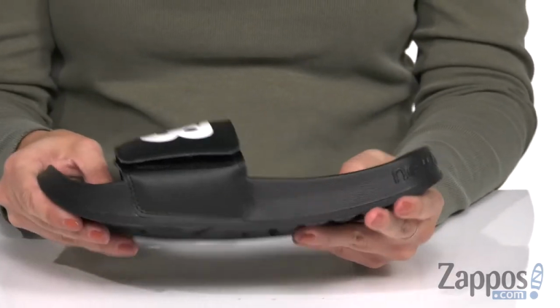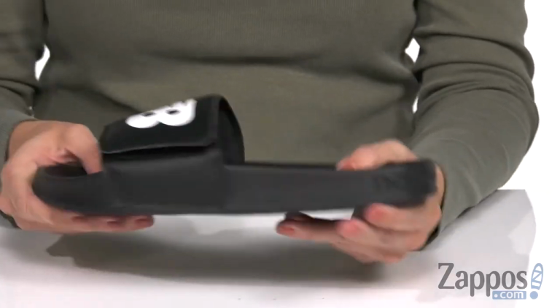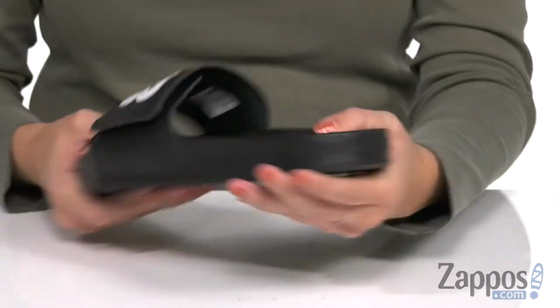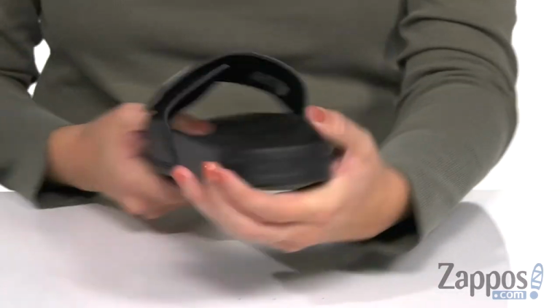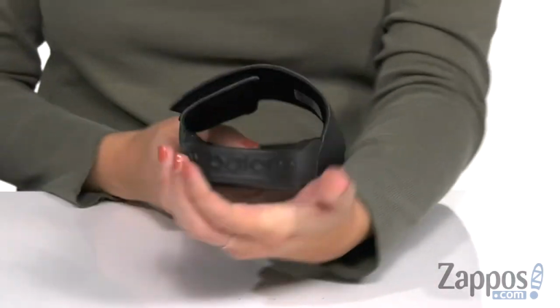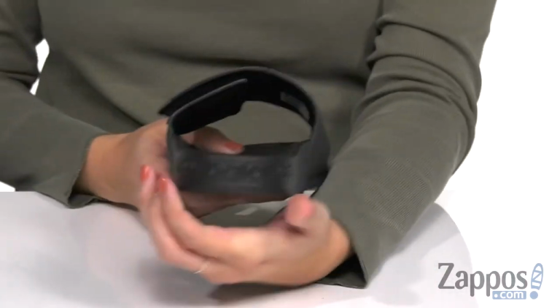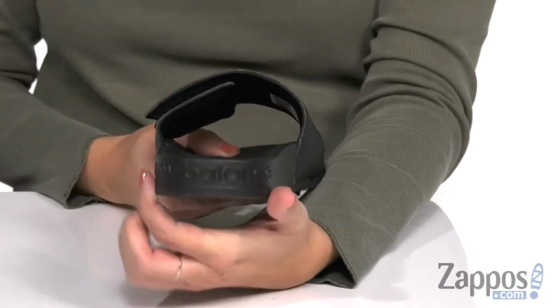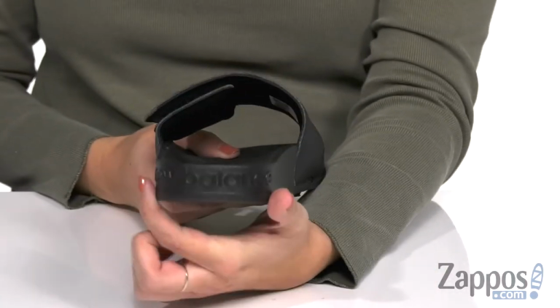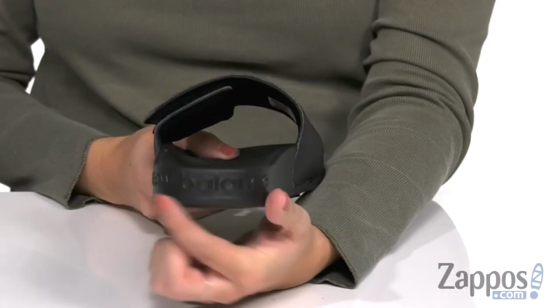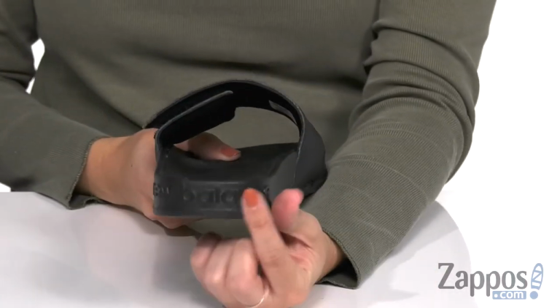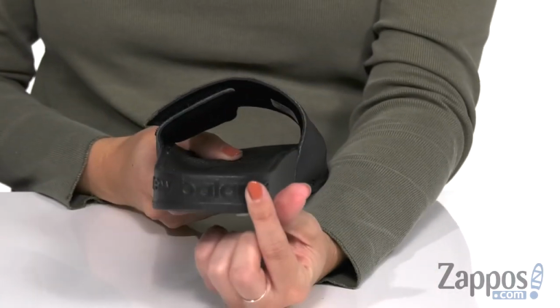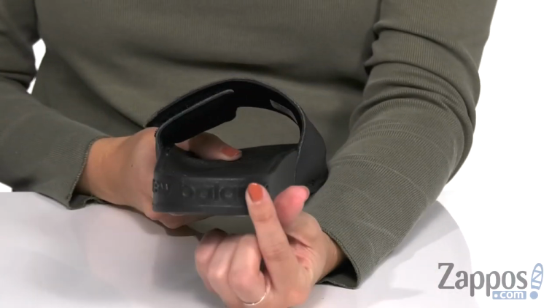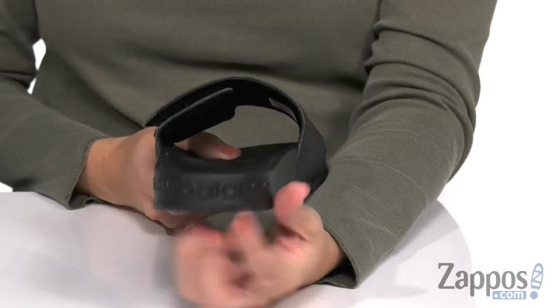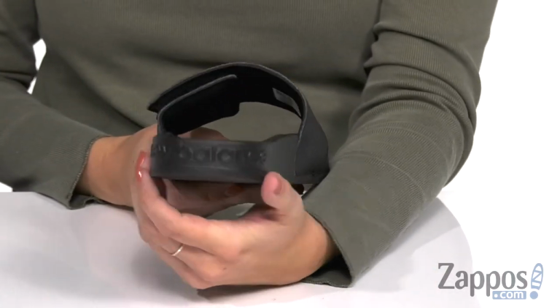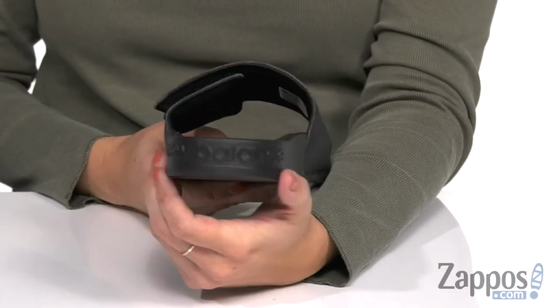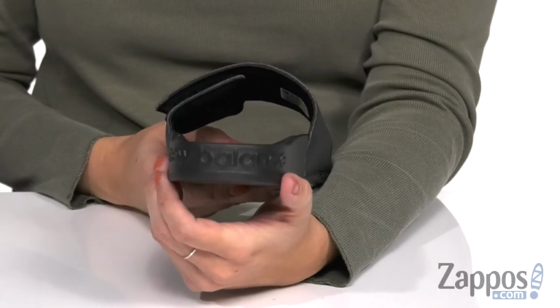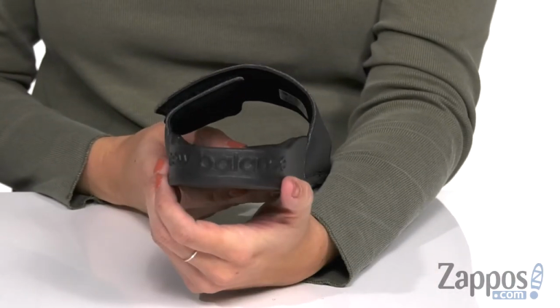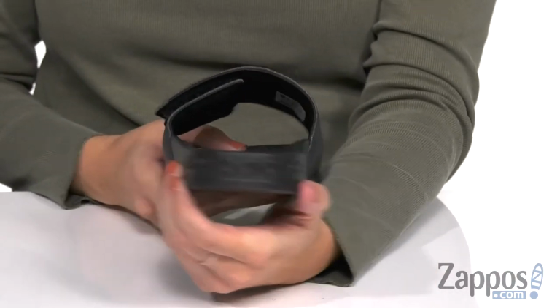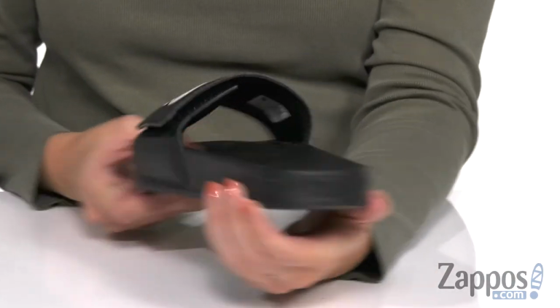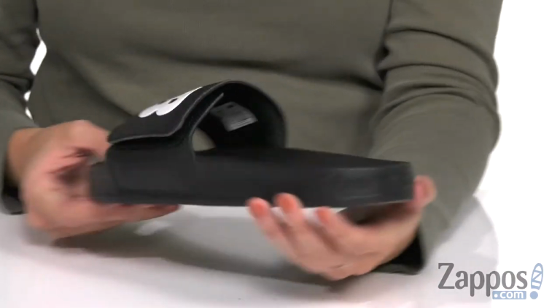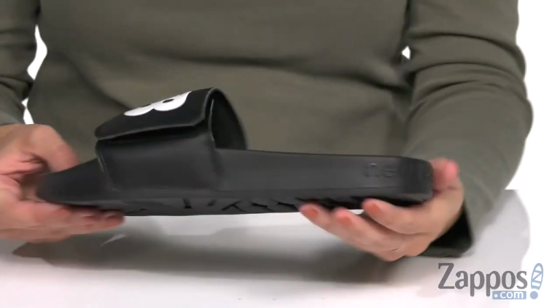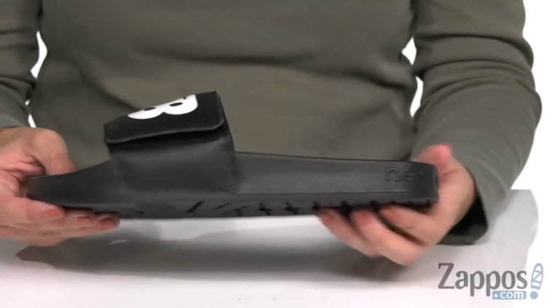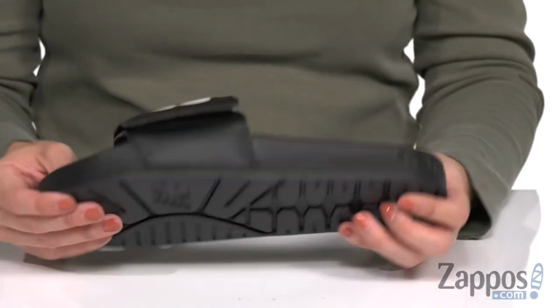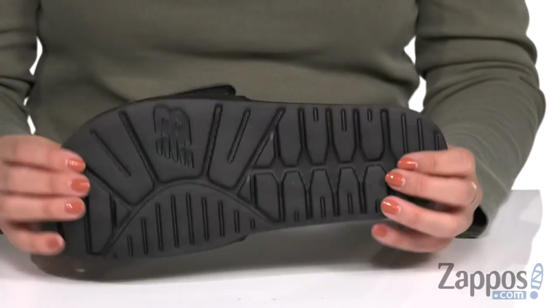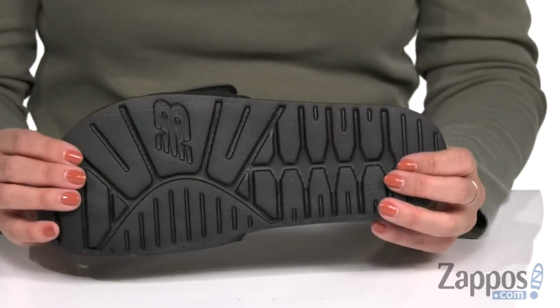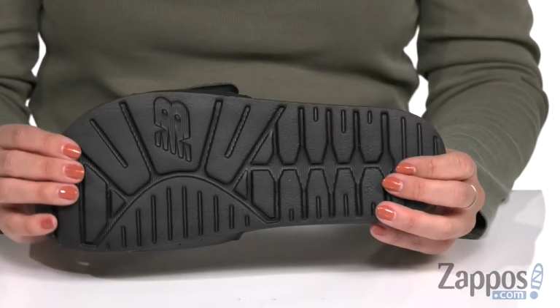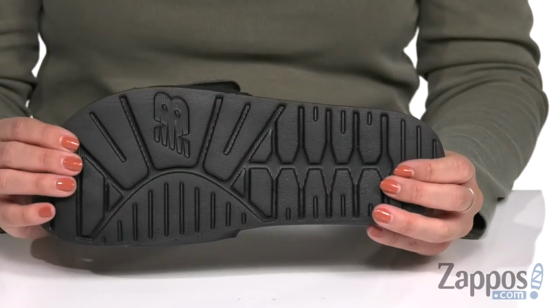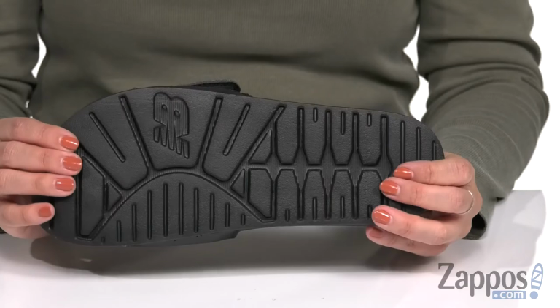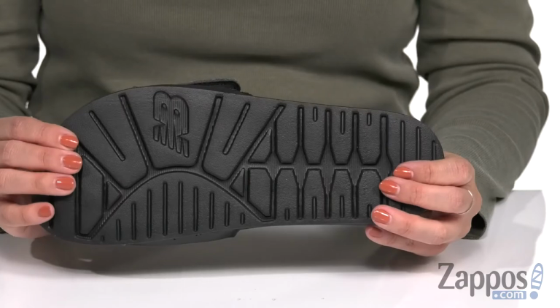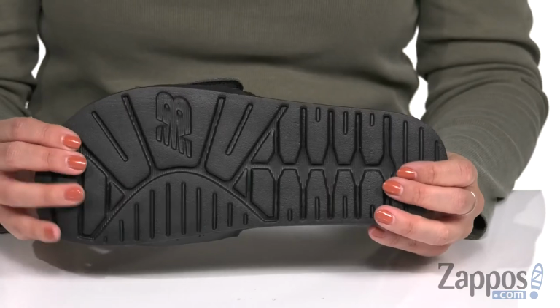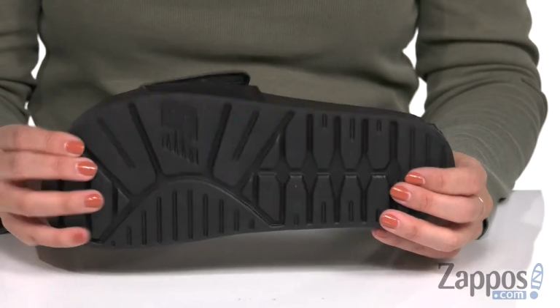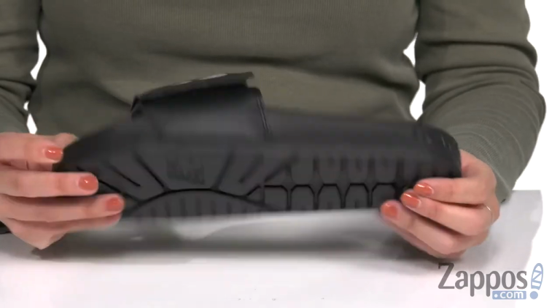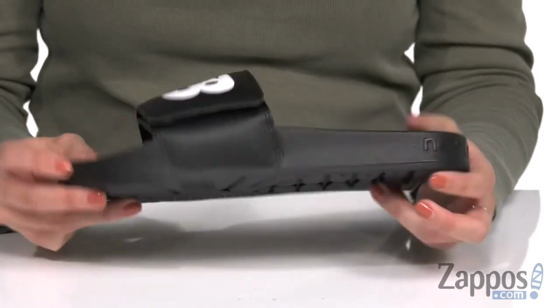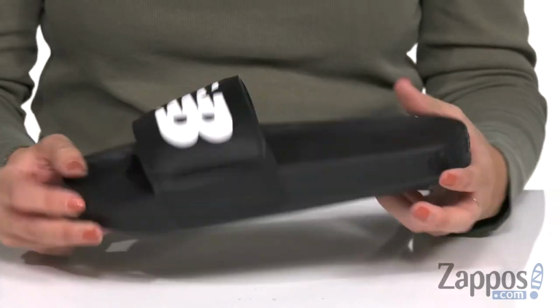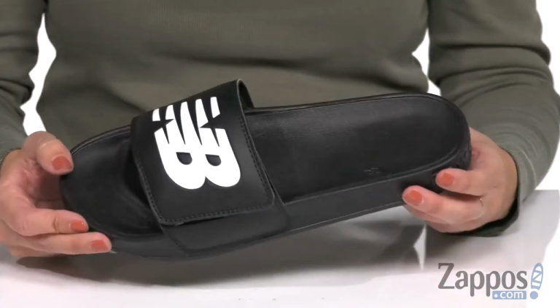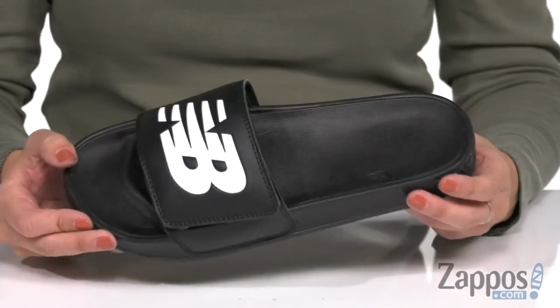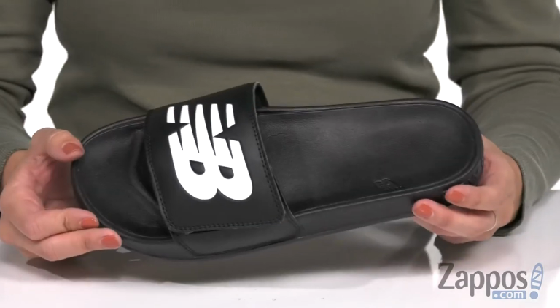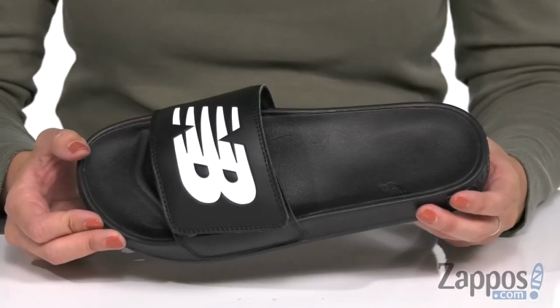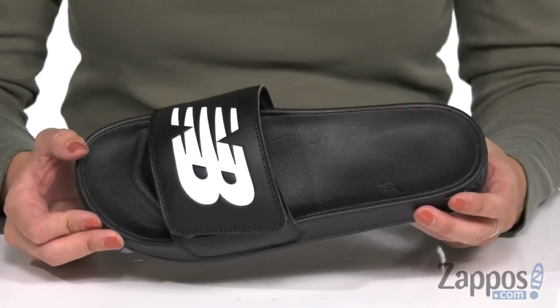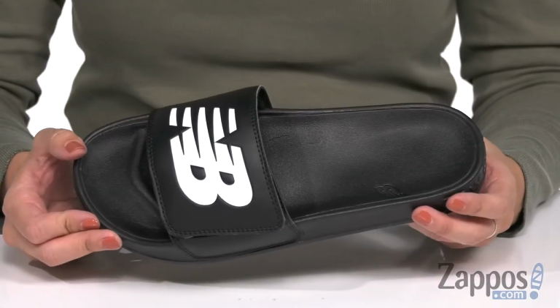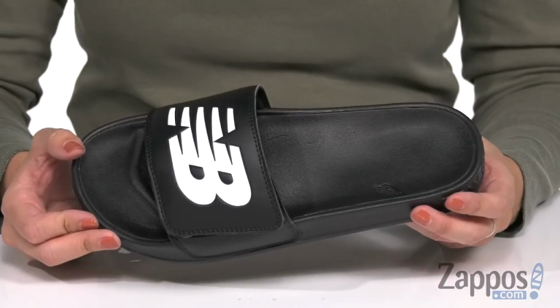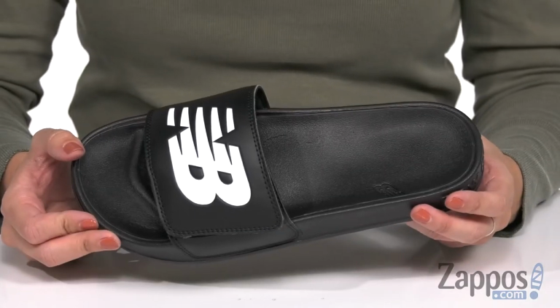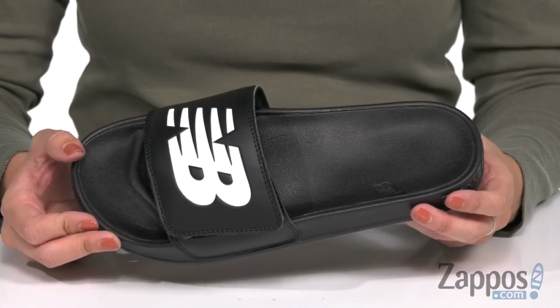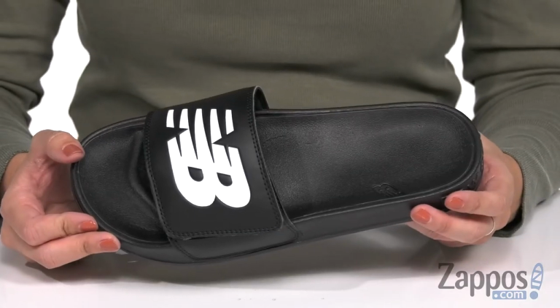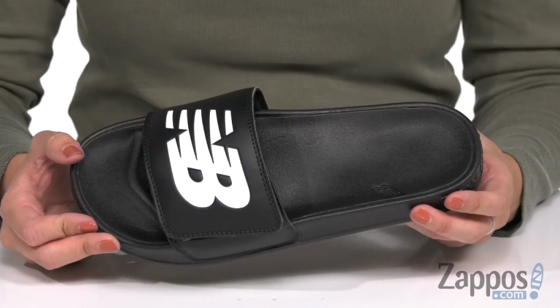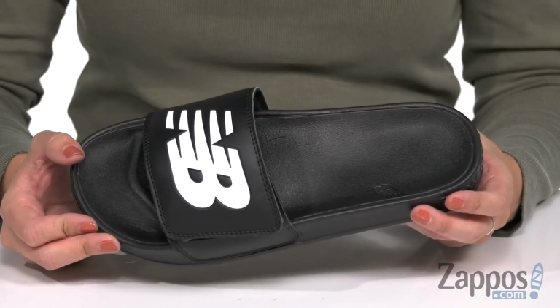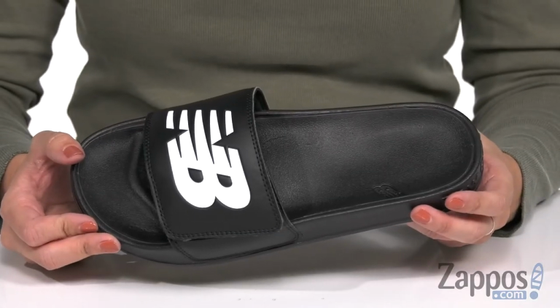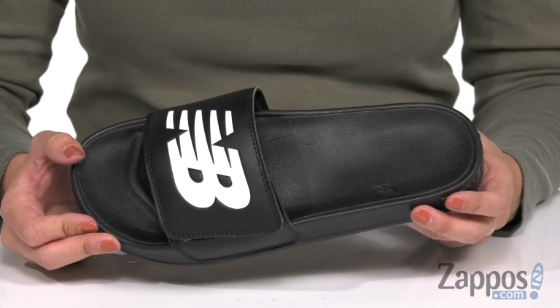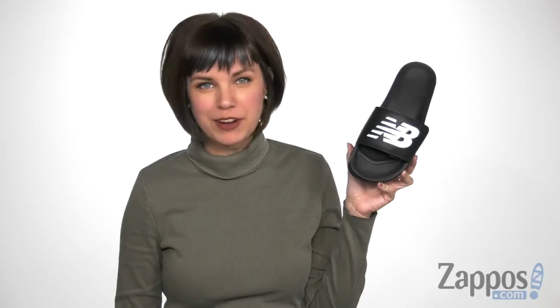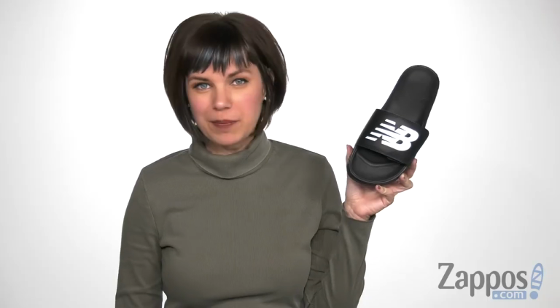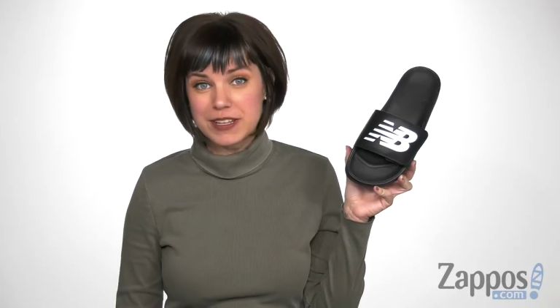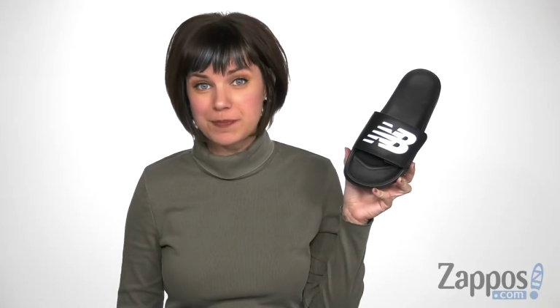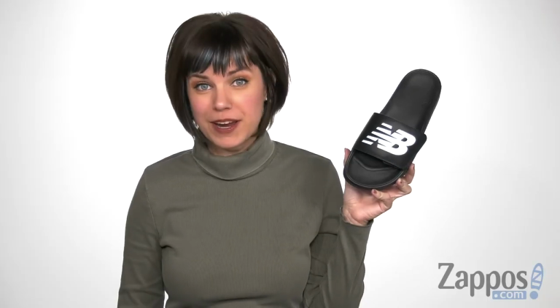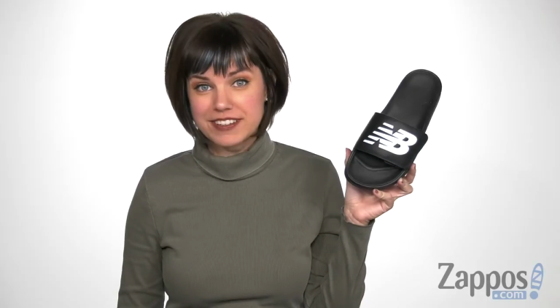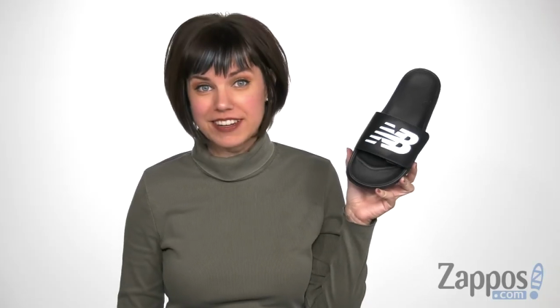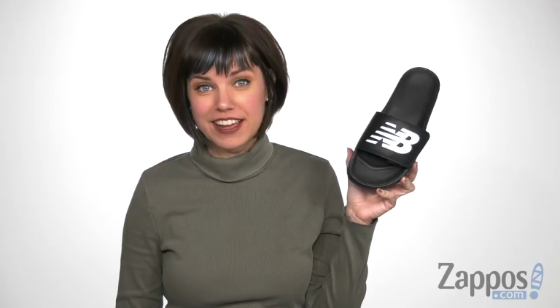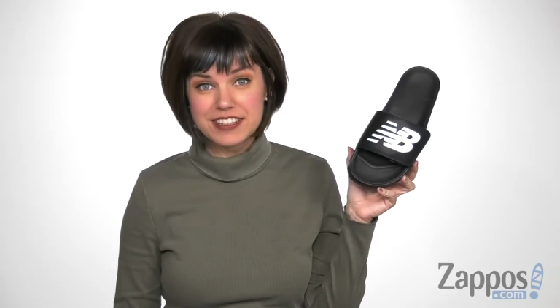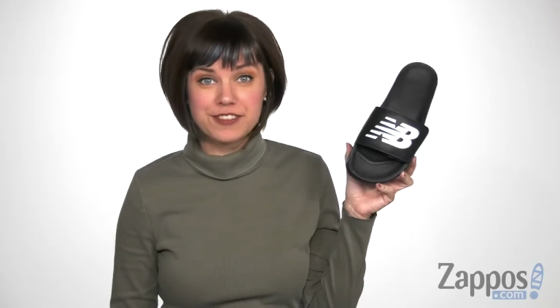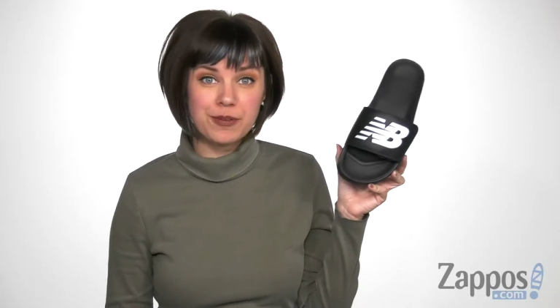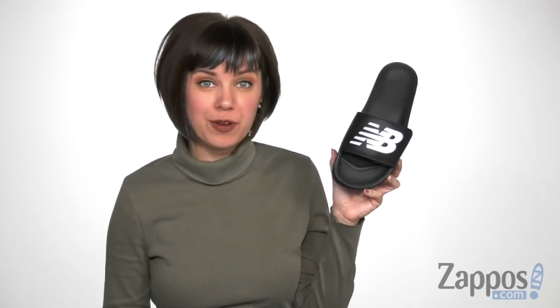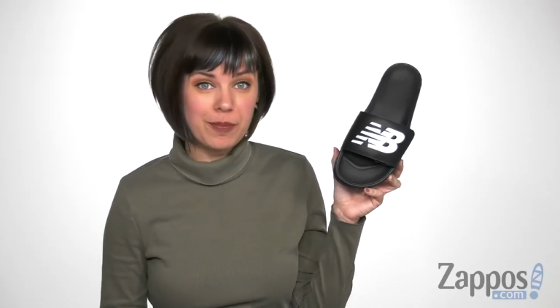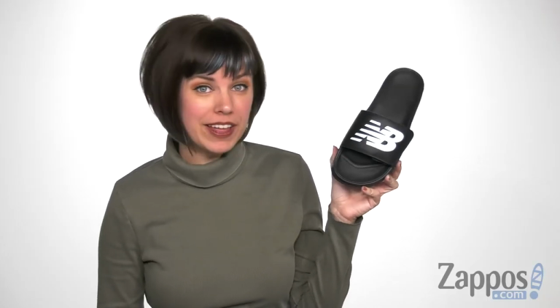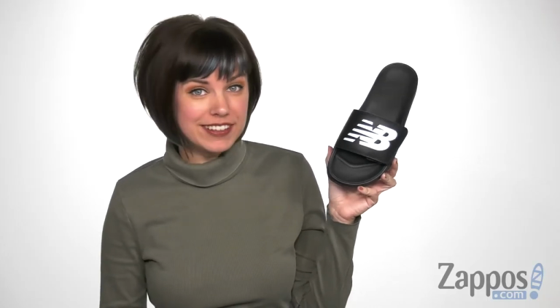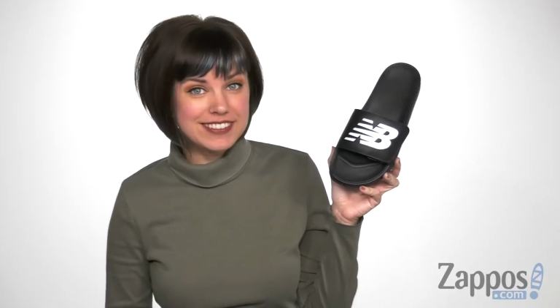It's flexible, shows off the logo around the back, and the bottom is a rubber outsole. Grab this pair today, it's from New Balance.